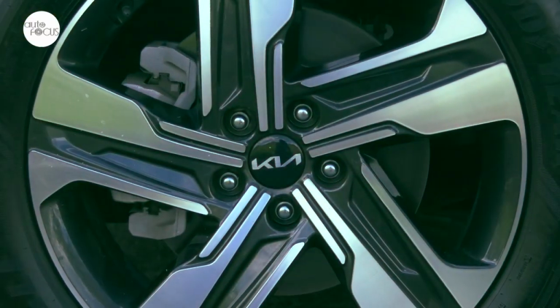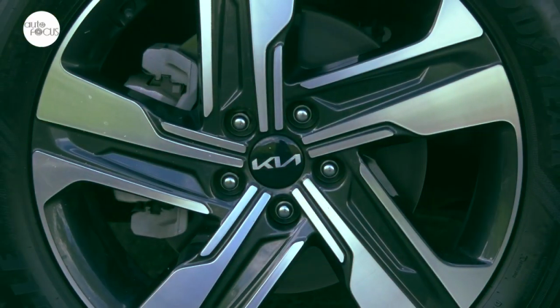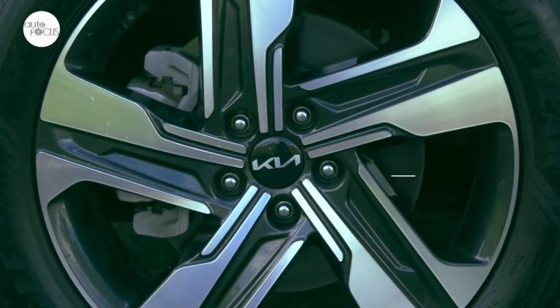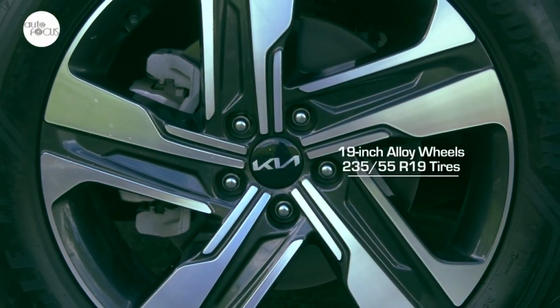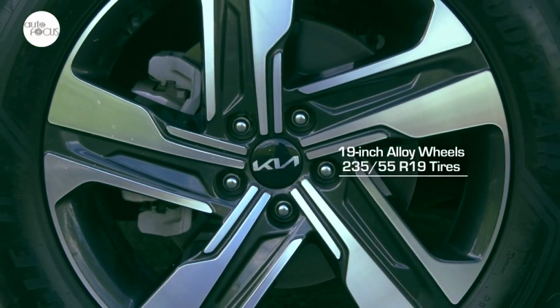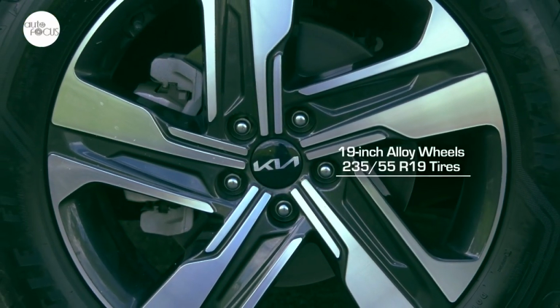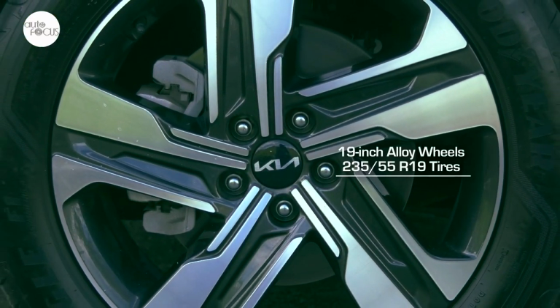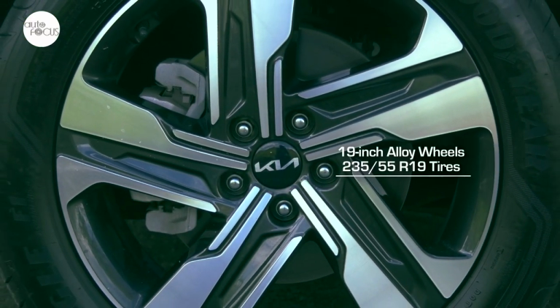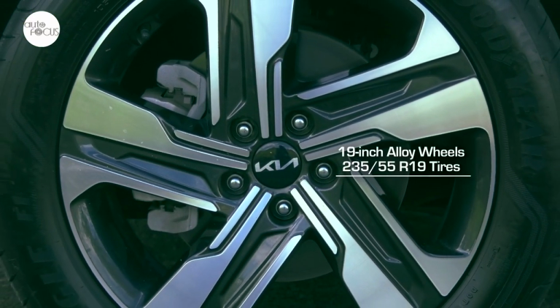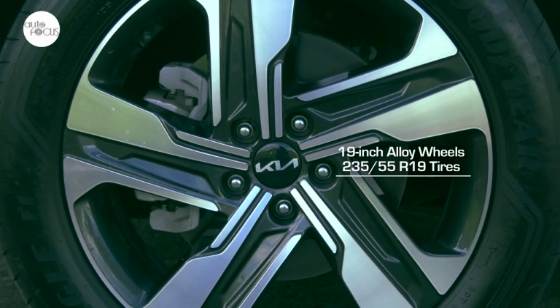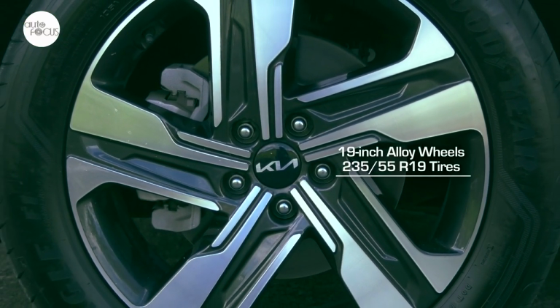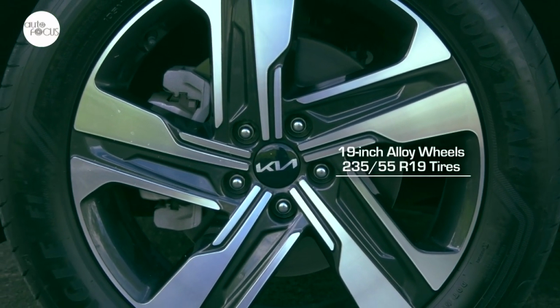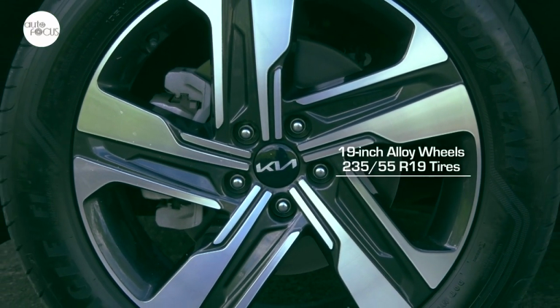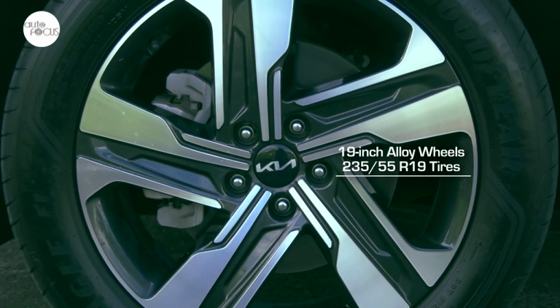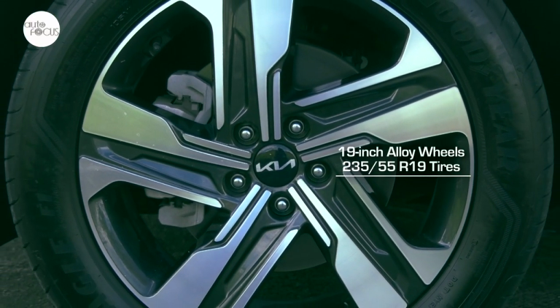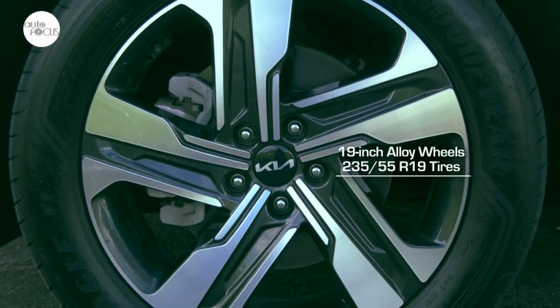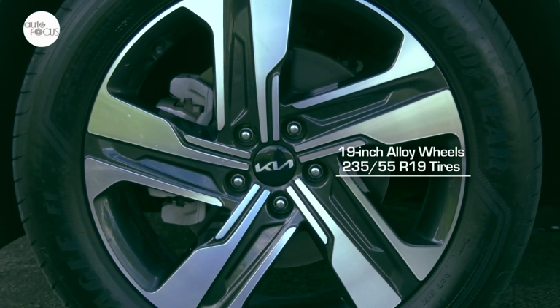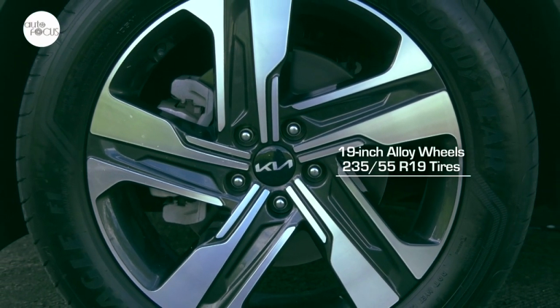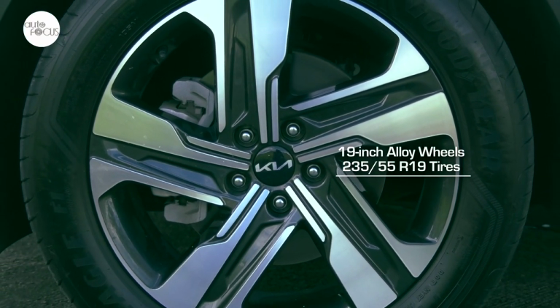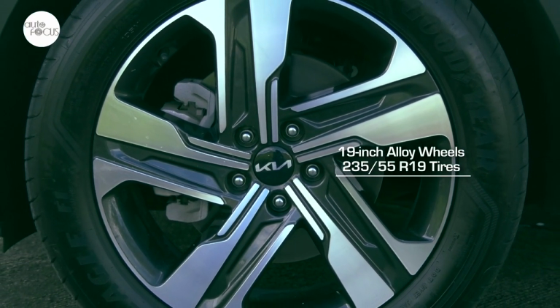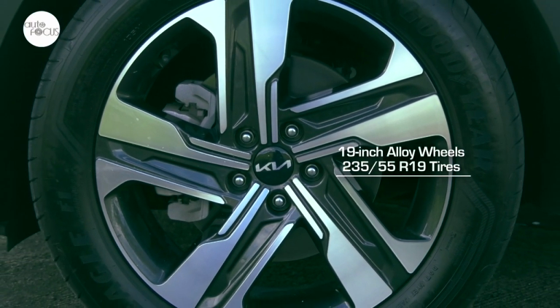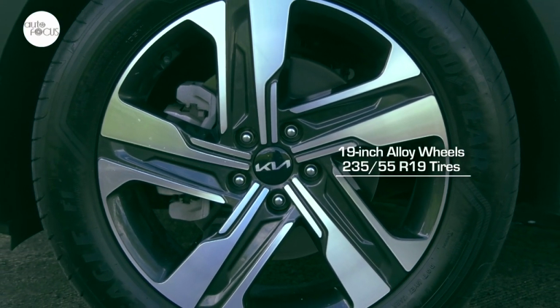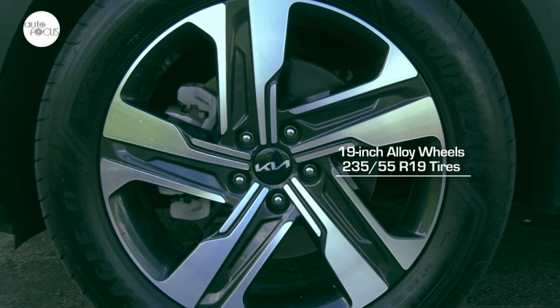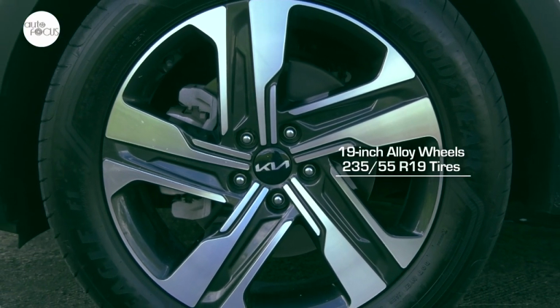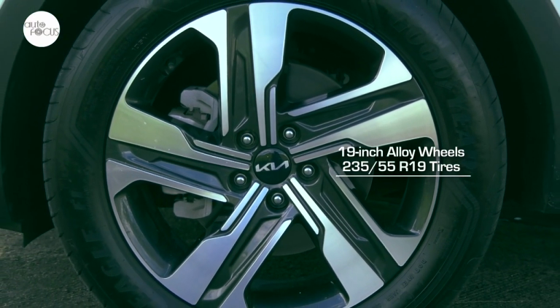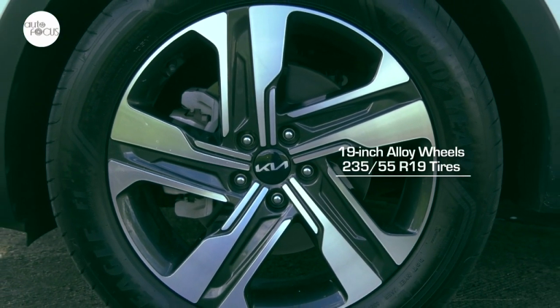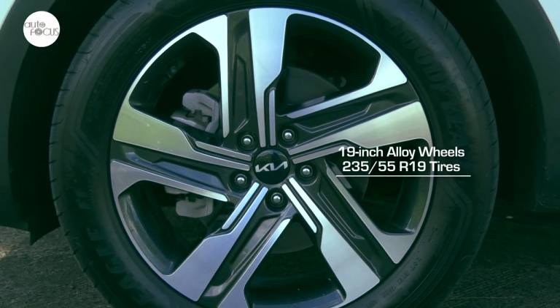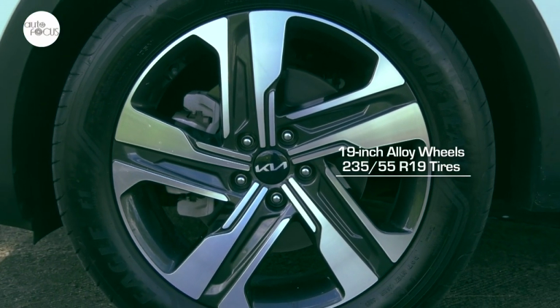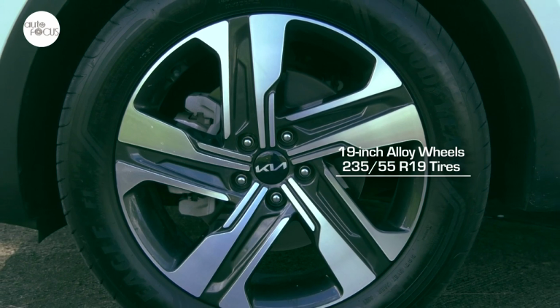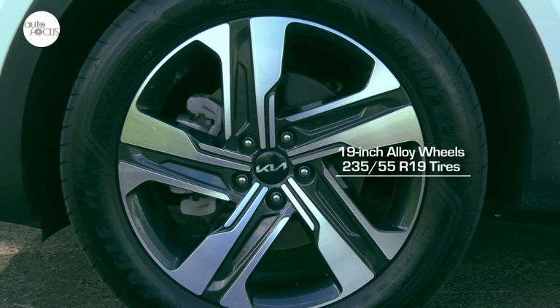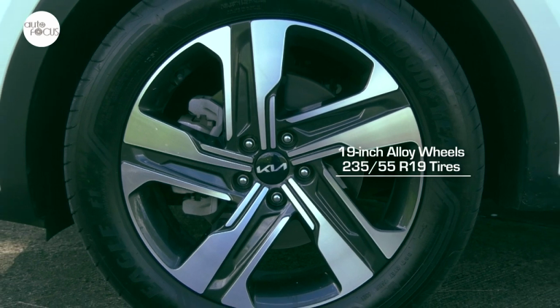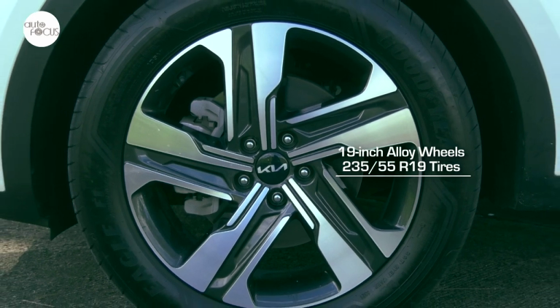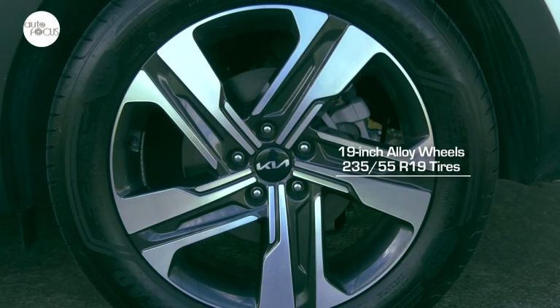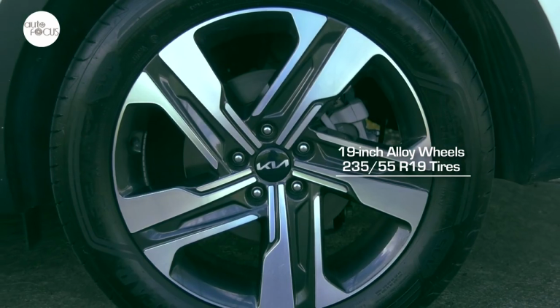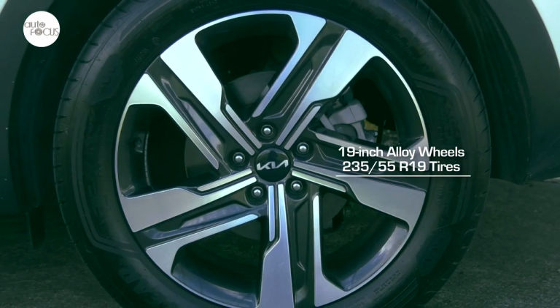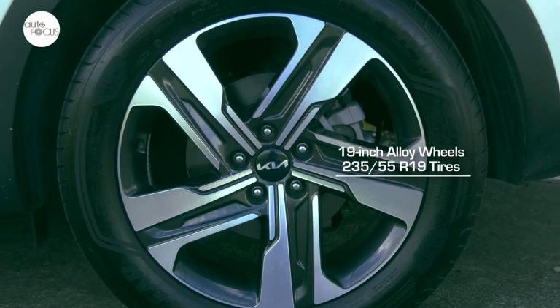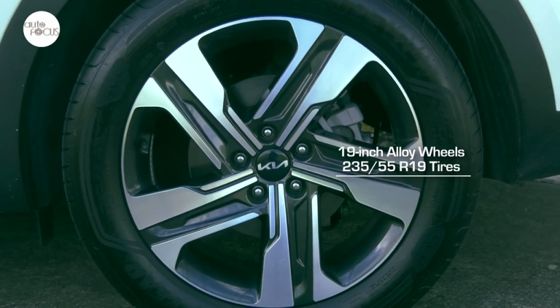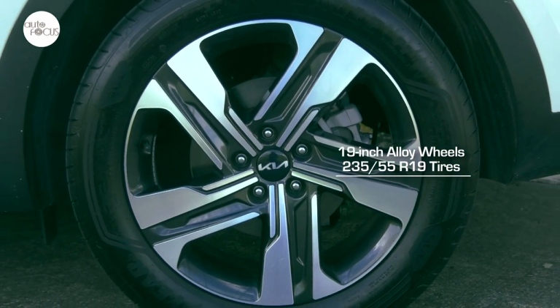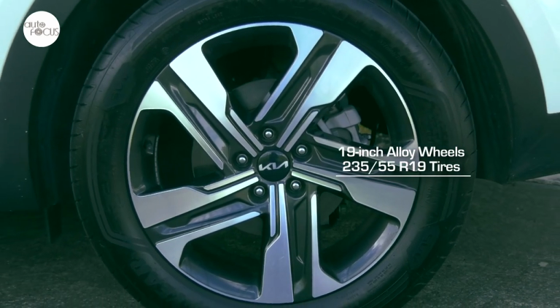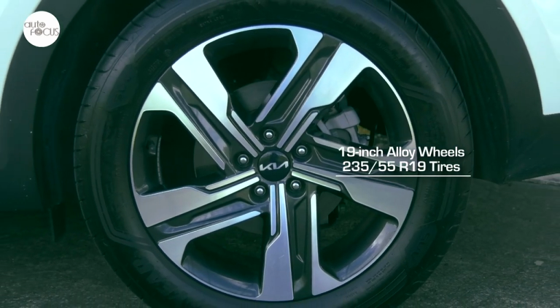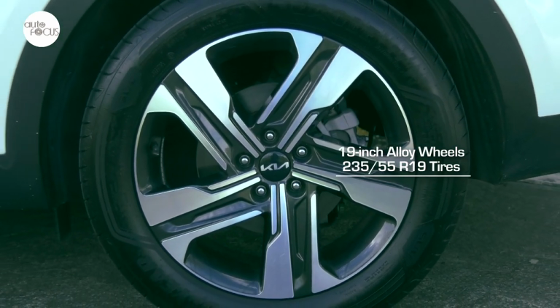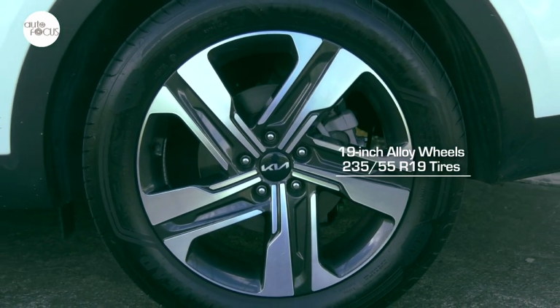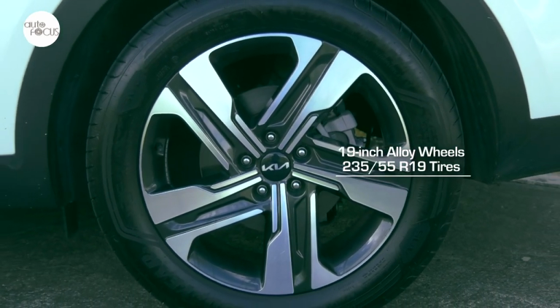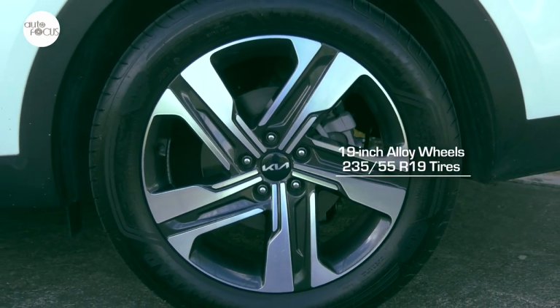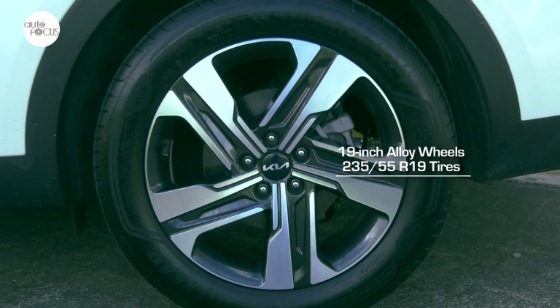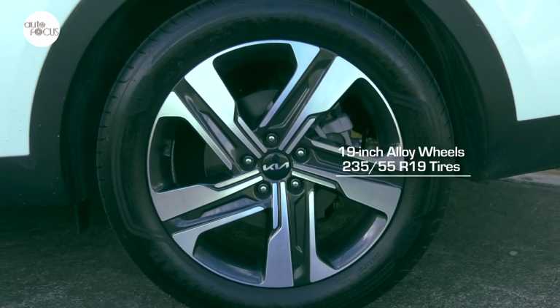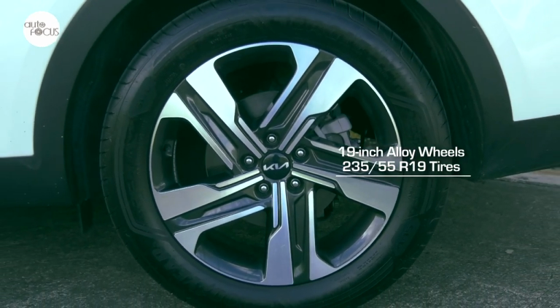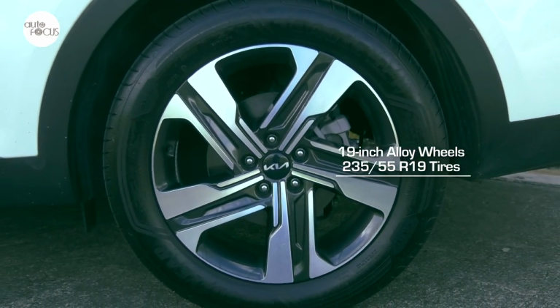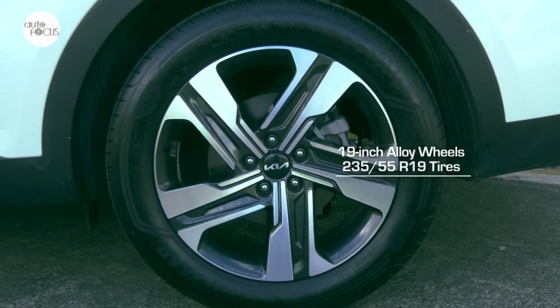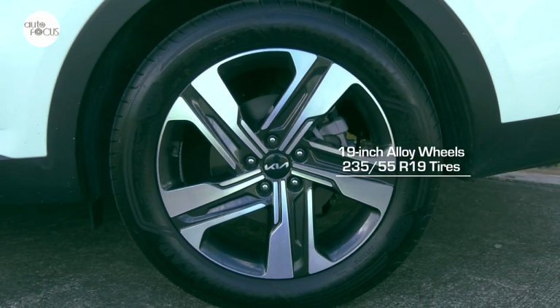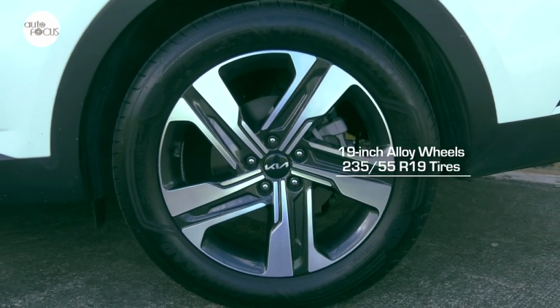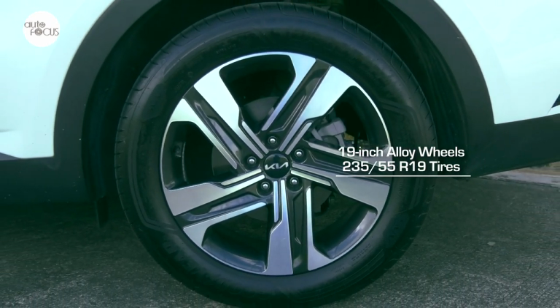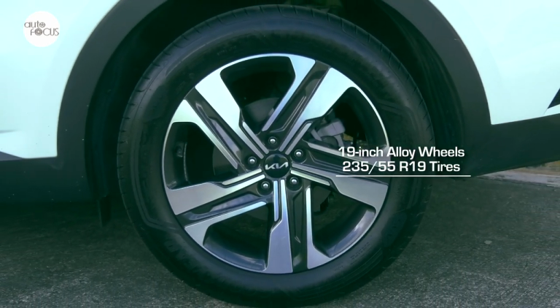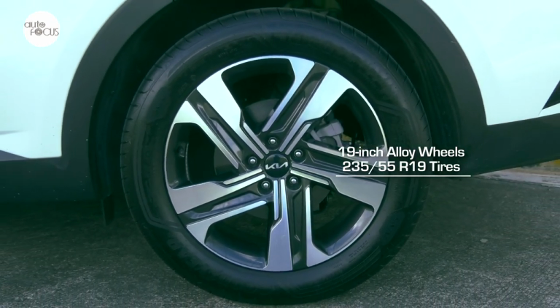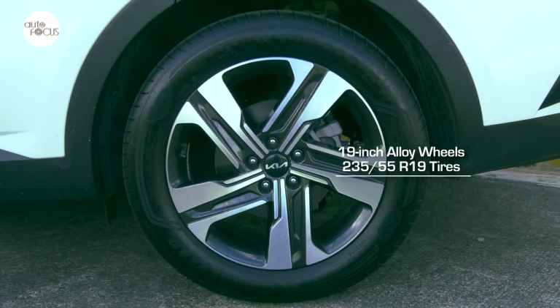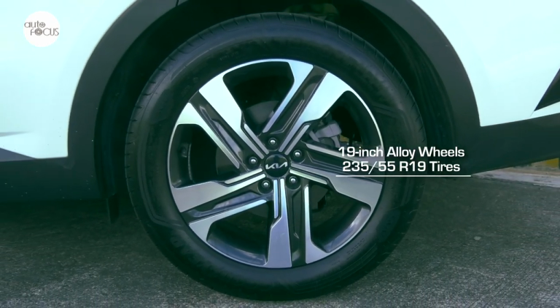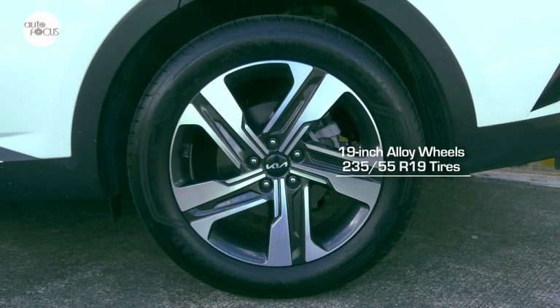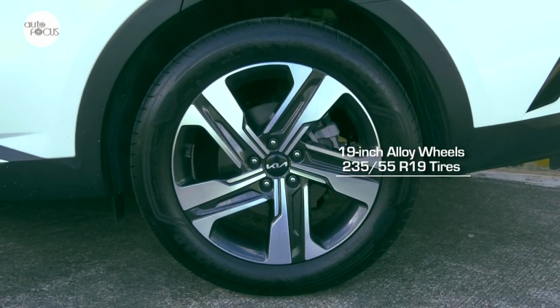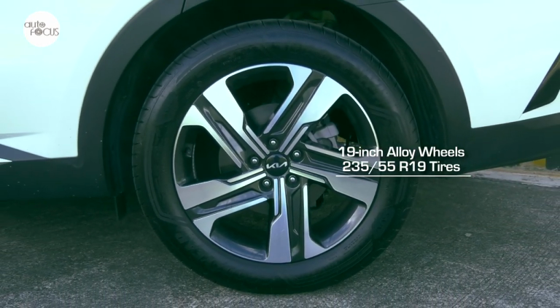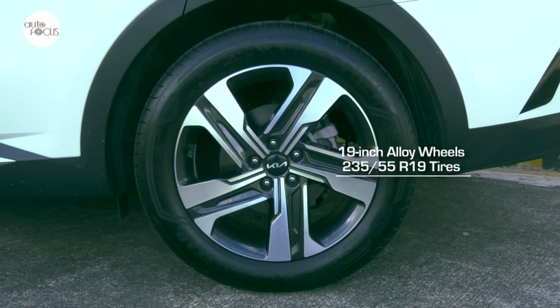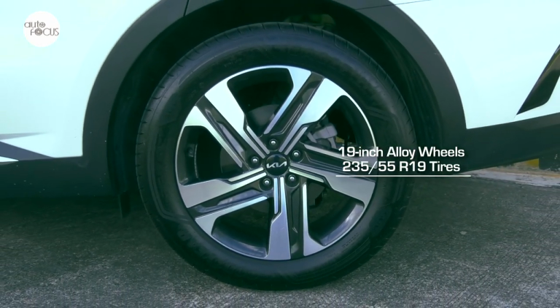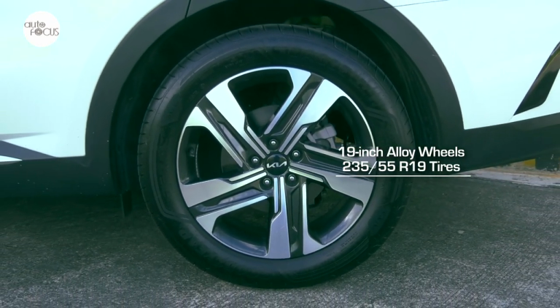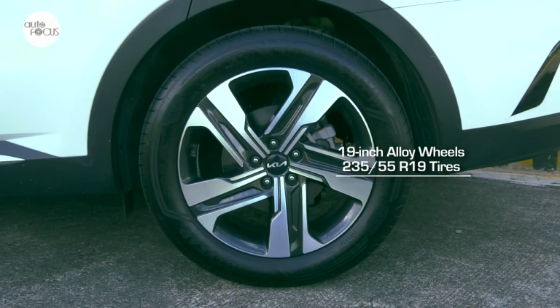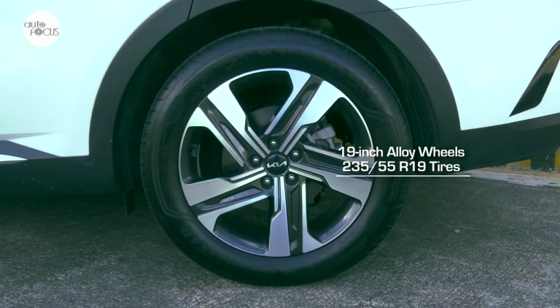The 19-inch alloy wheels on the new Sorento also look sporty, especially wrapped by 235/55 R19 series tires.